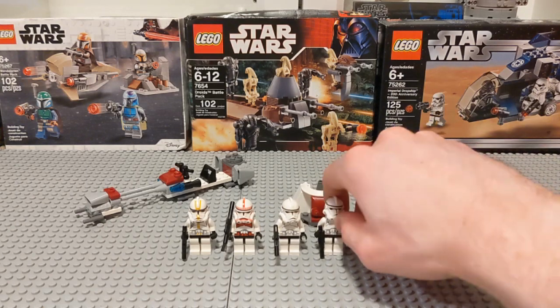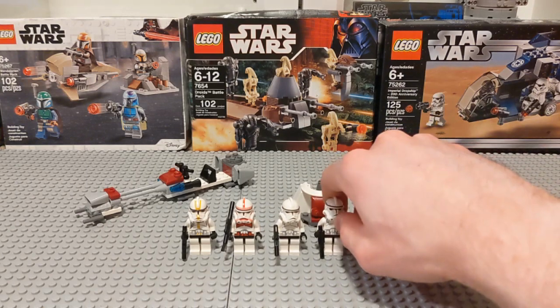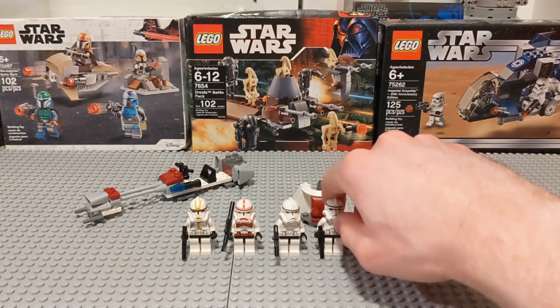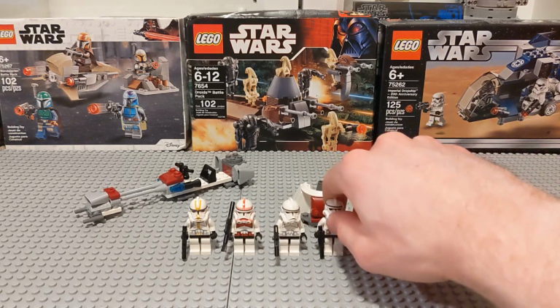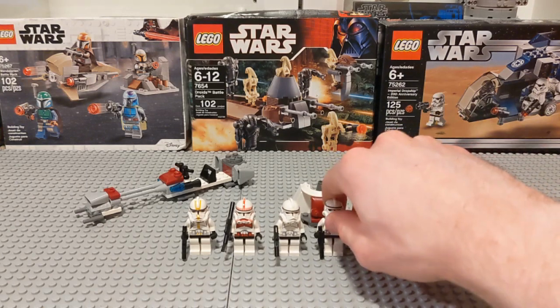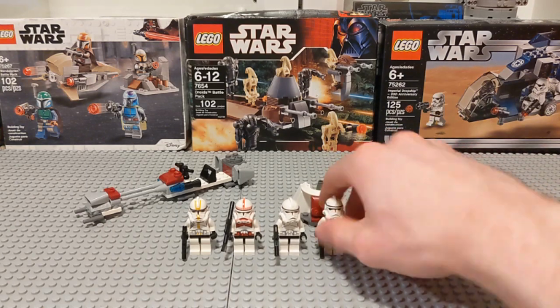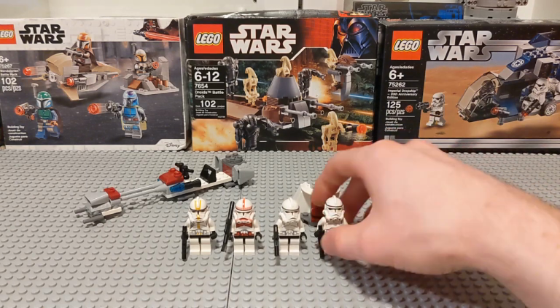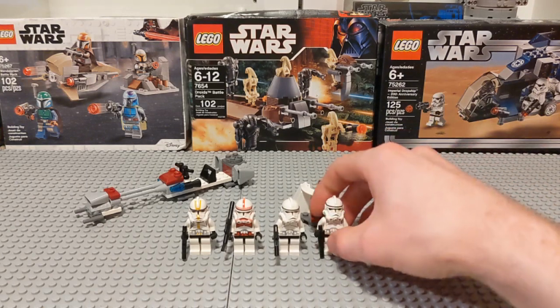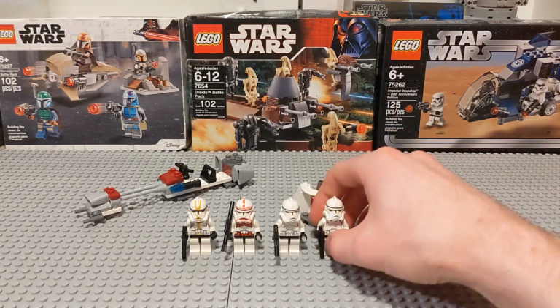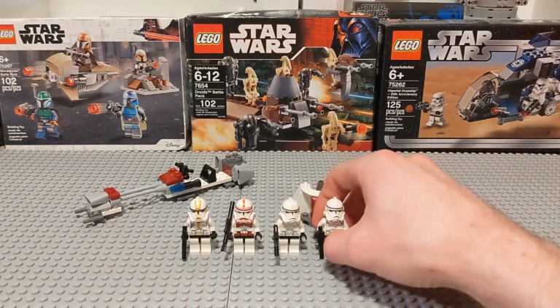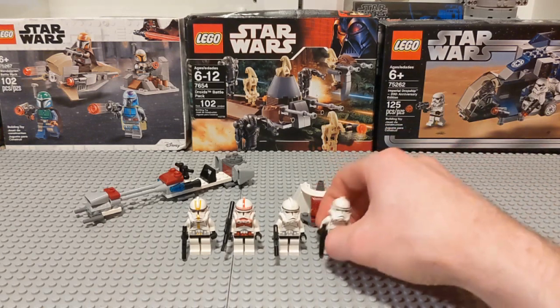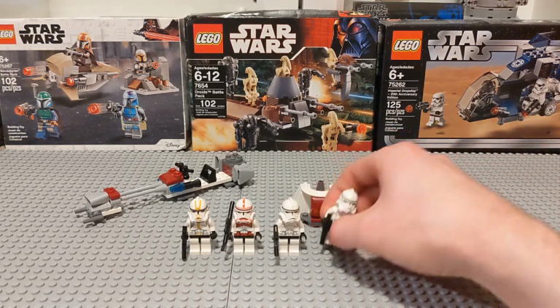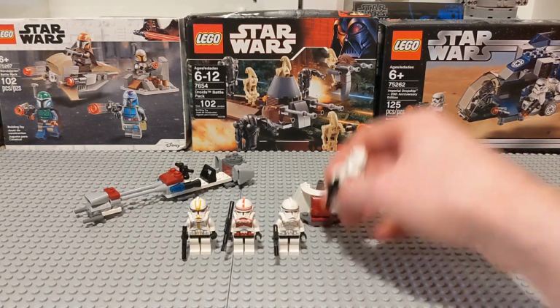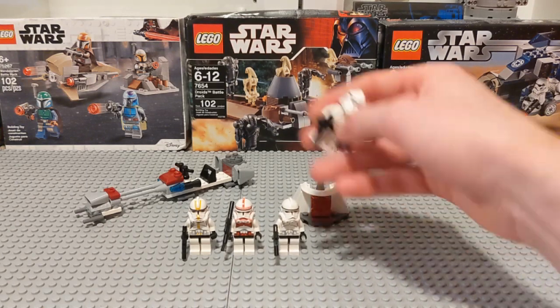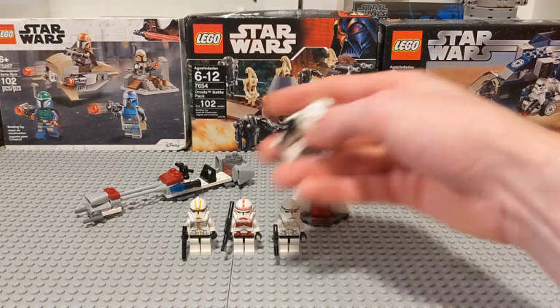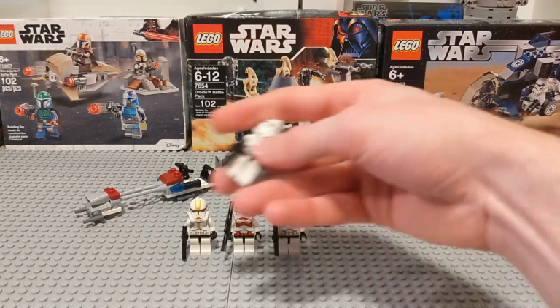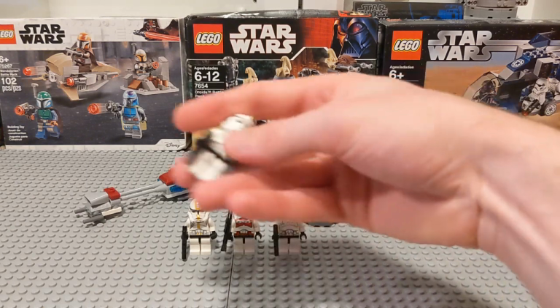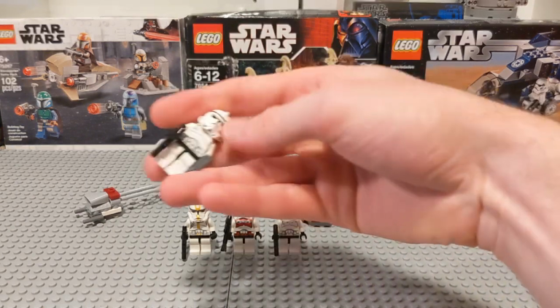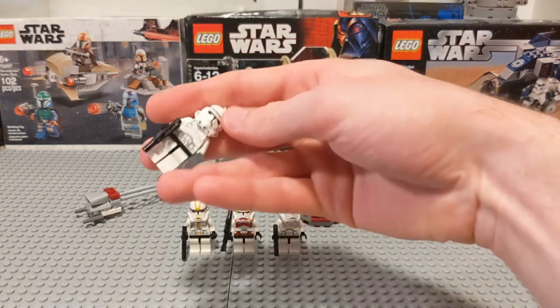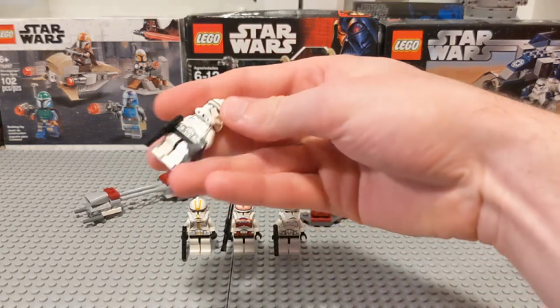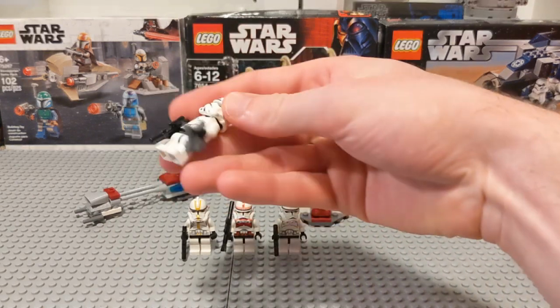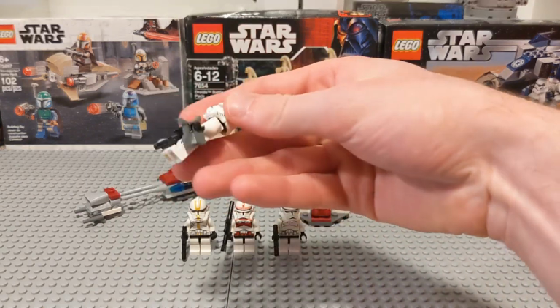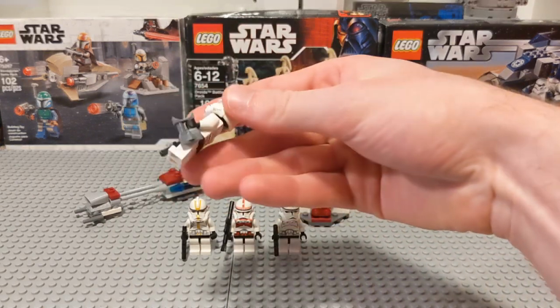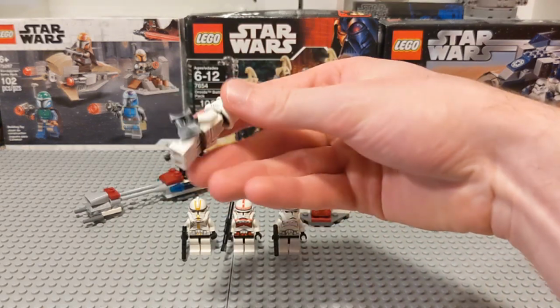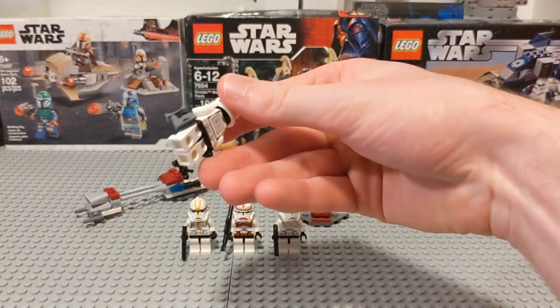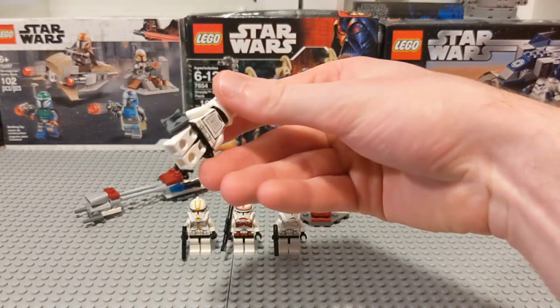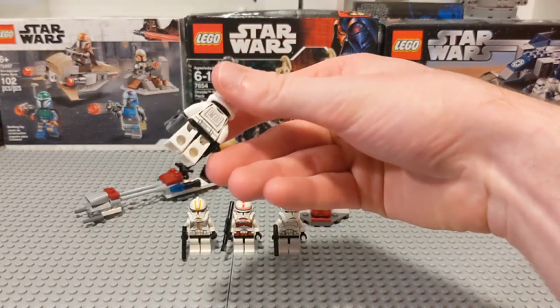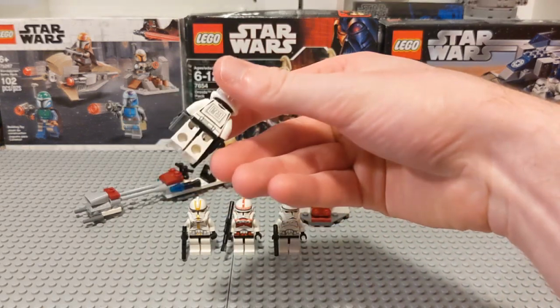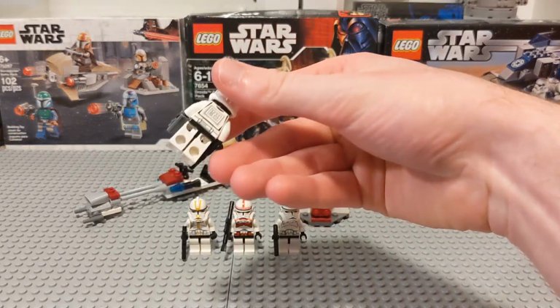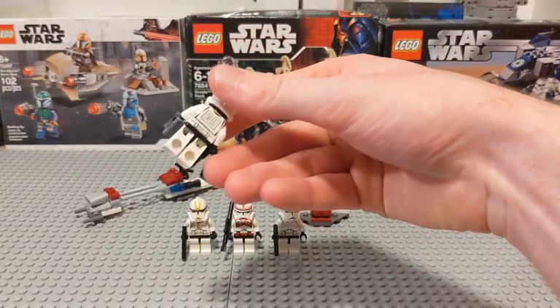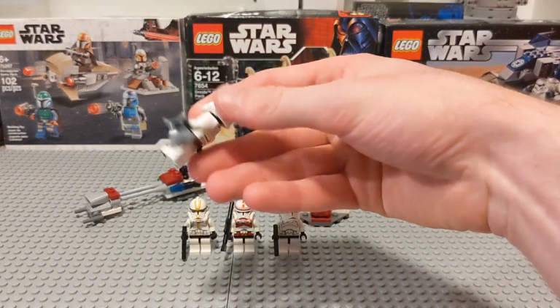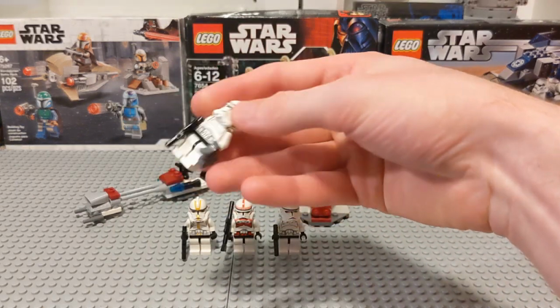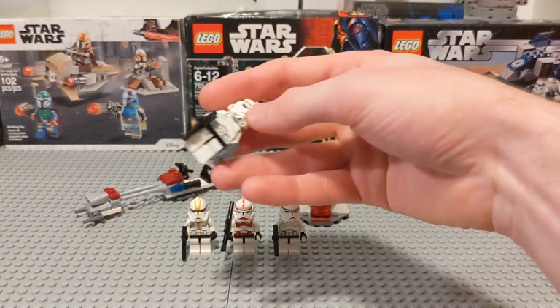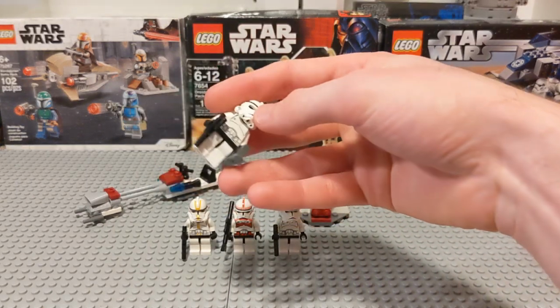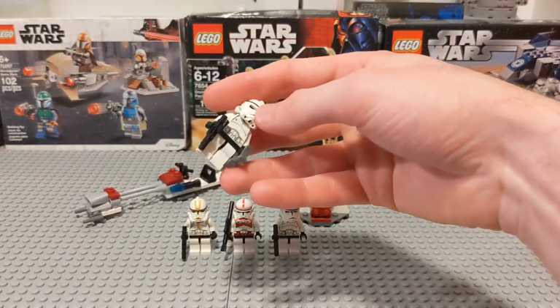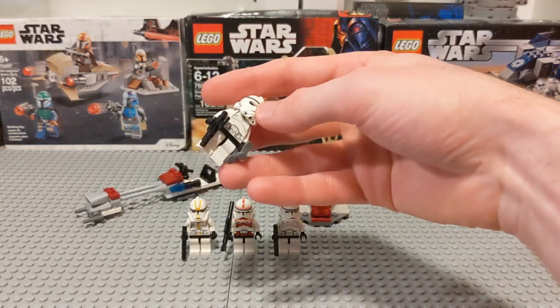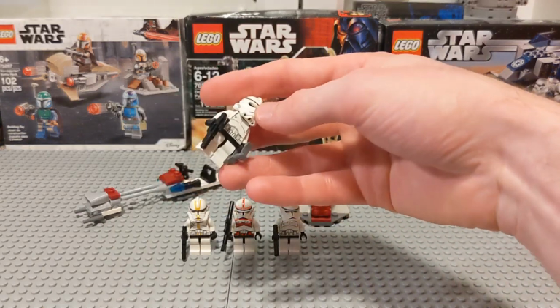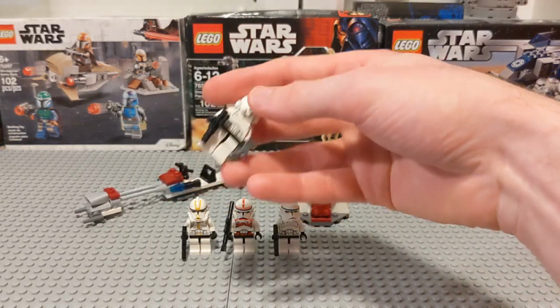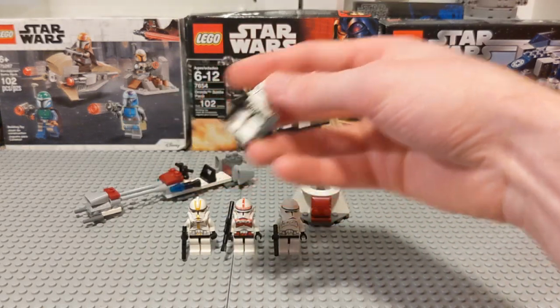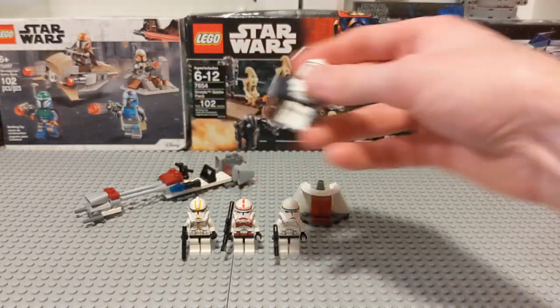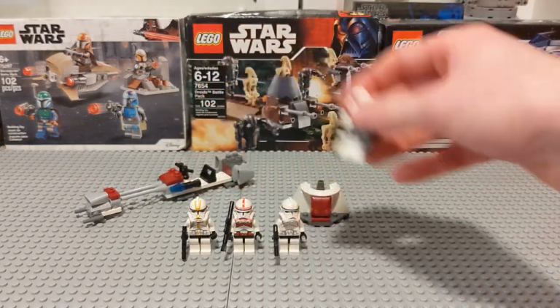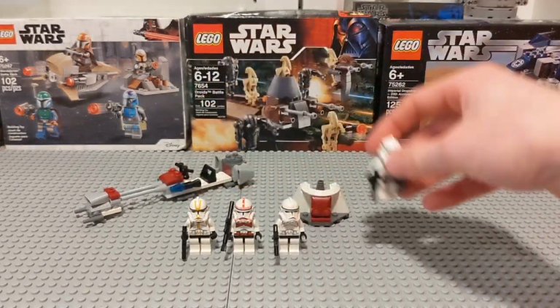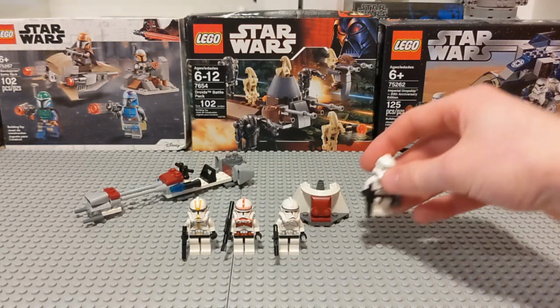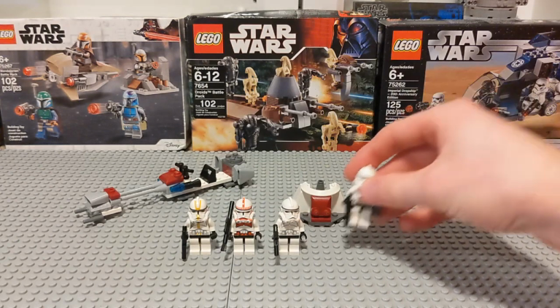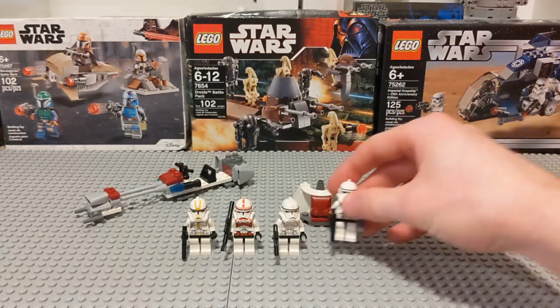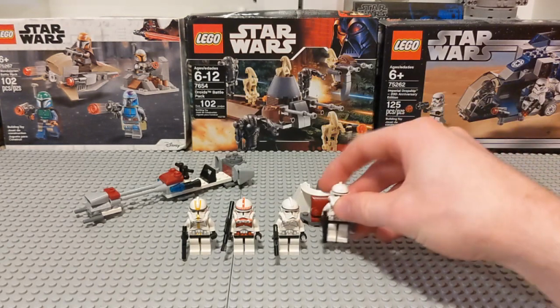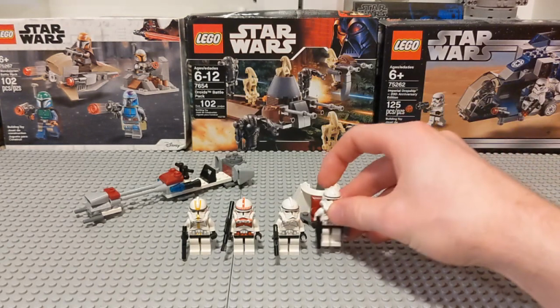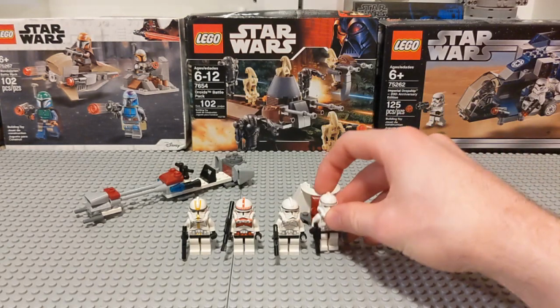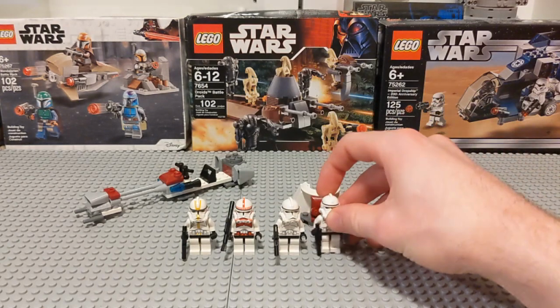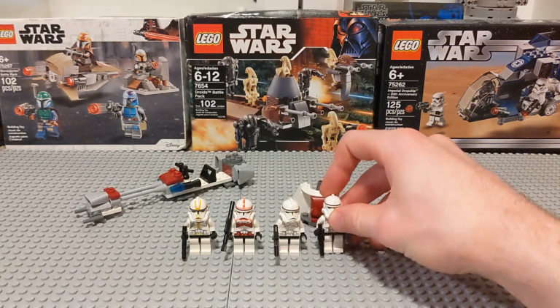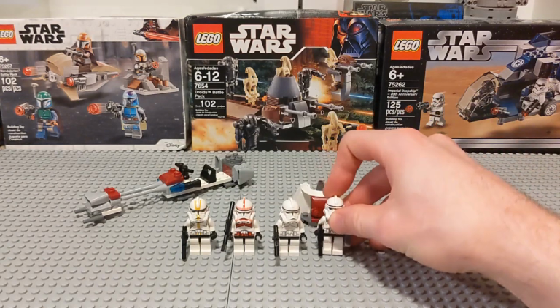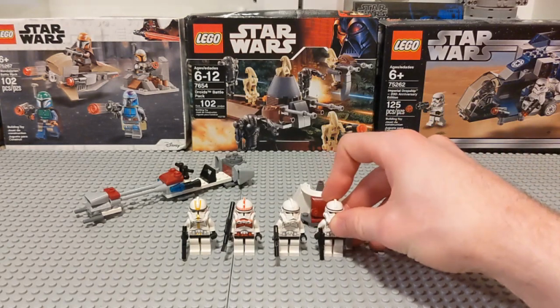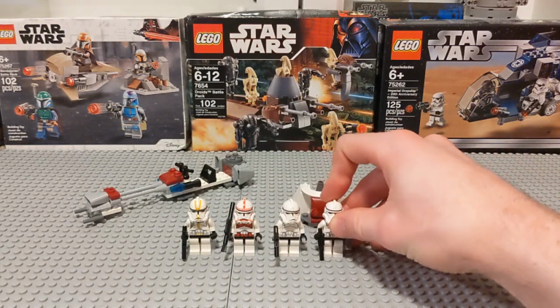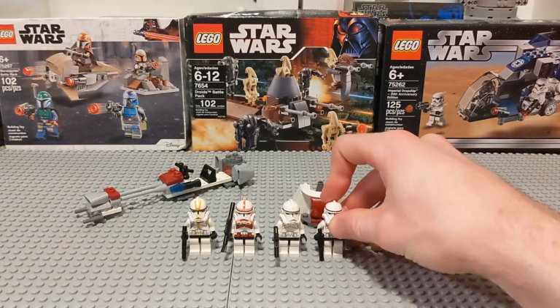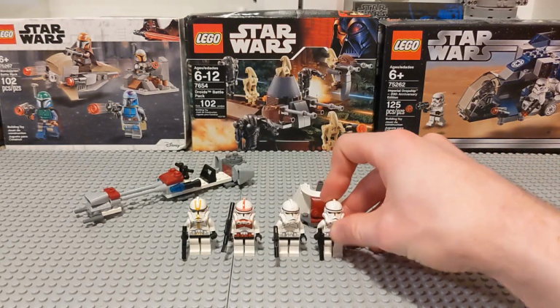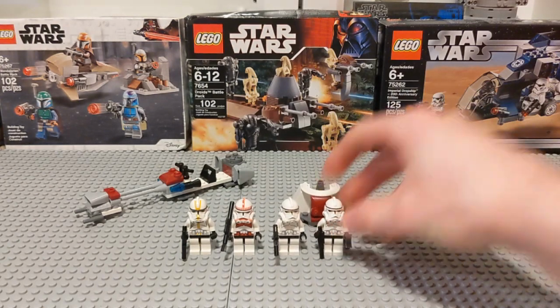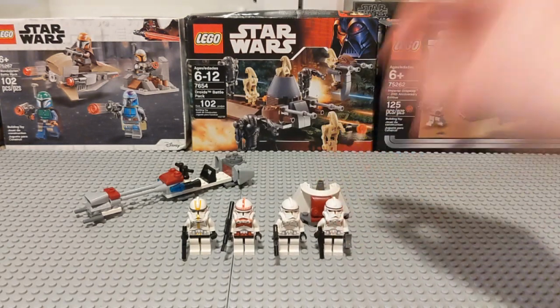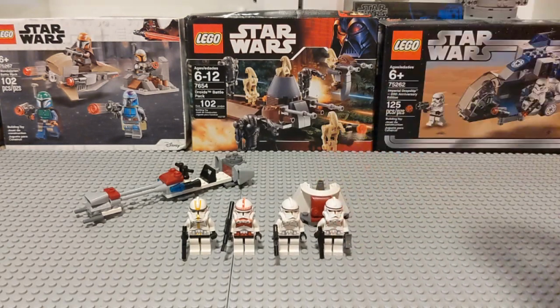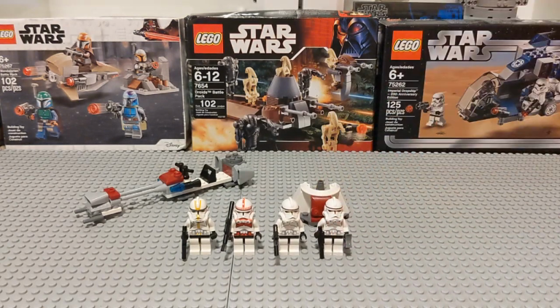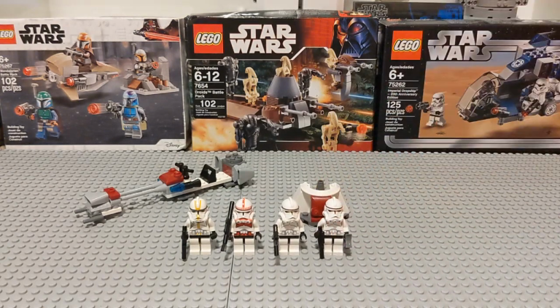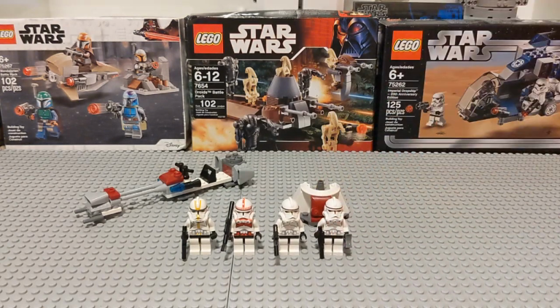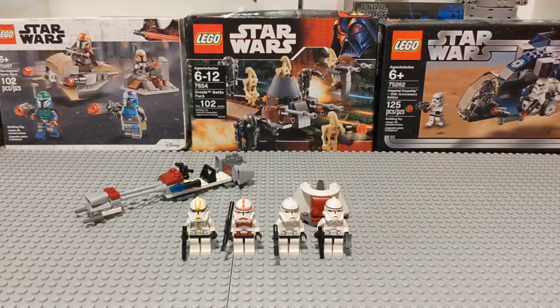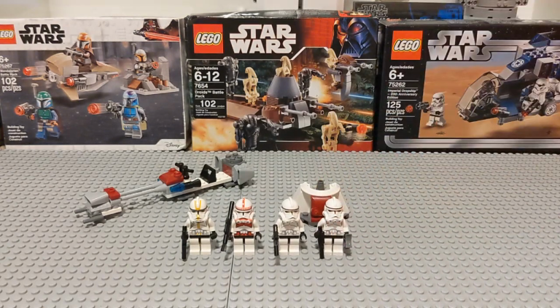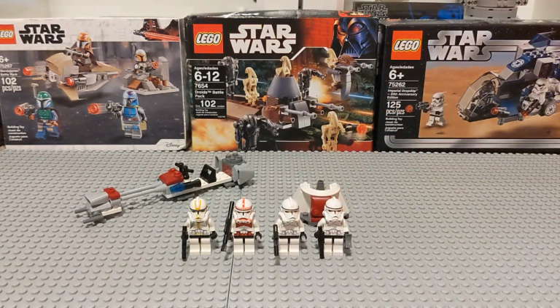We get two regular clone troopers in this set. One of them has a pair of binoculars — that's the only thing distinguishing about him.